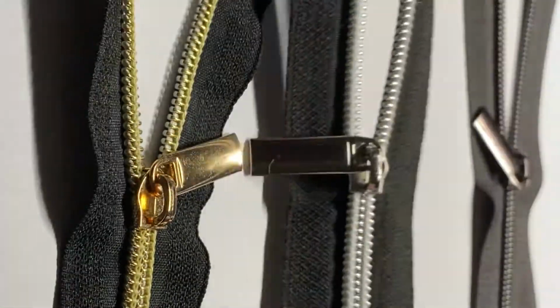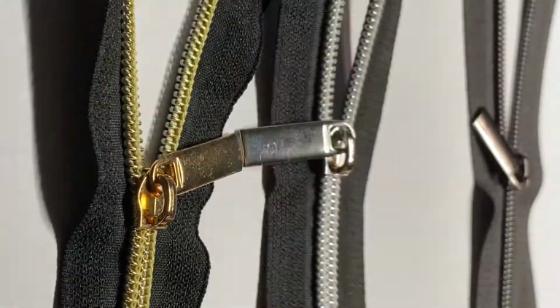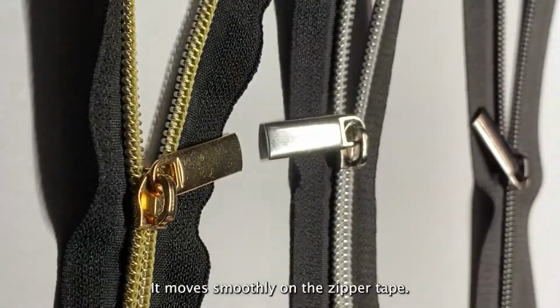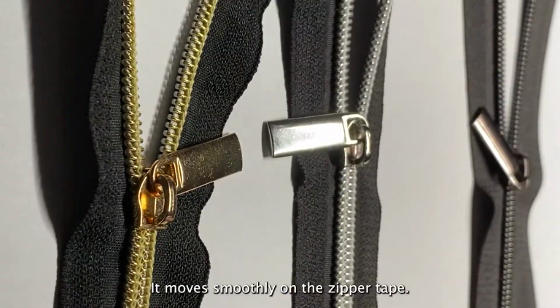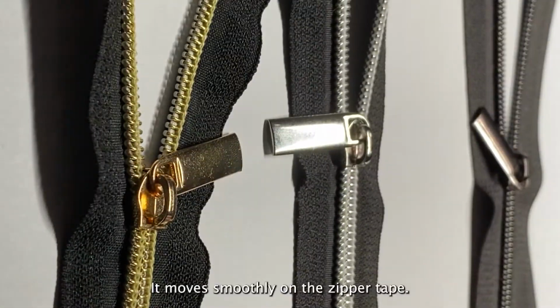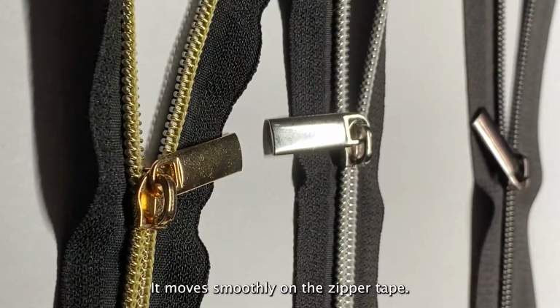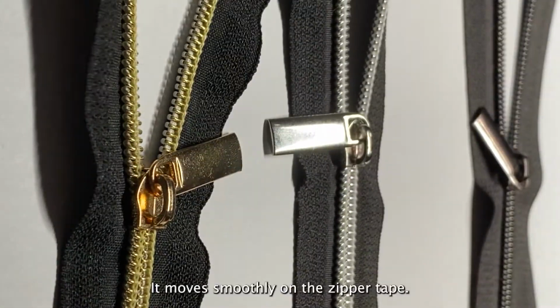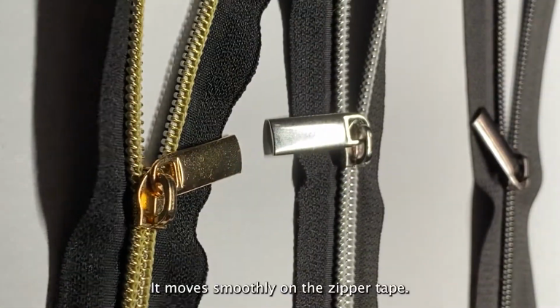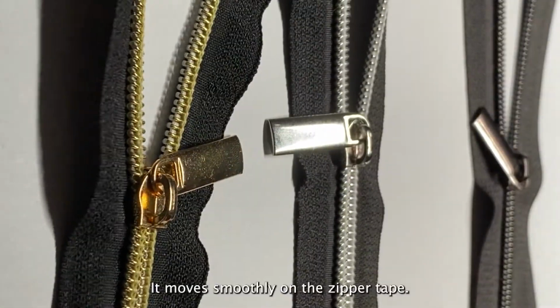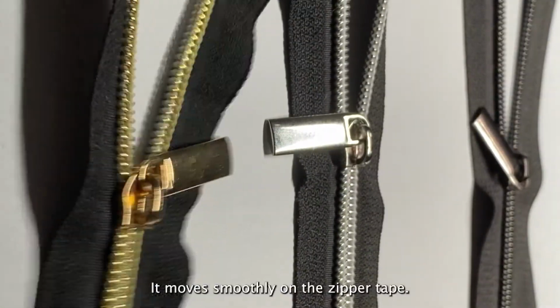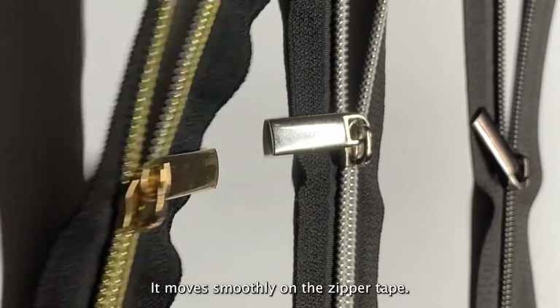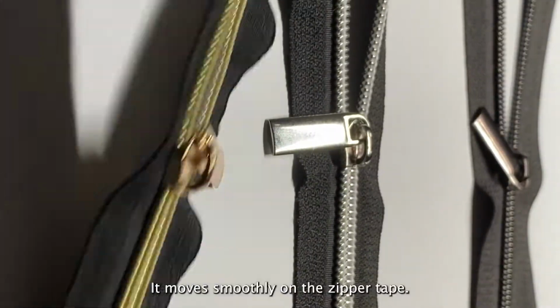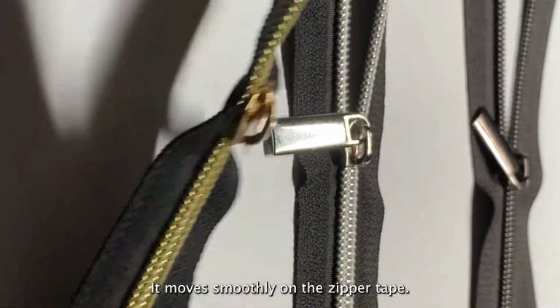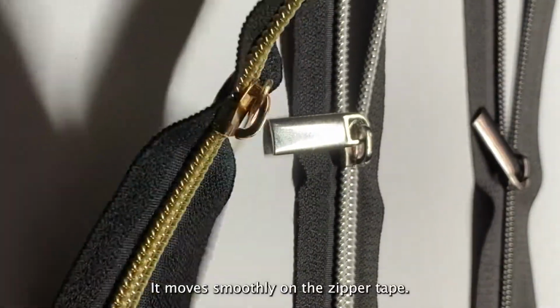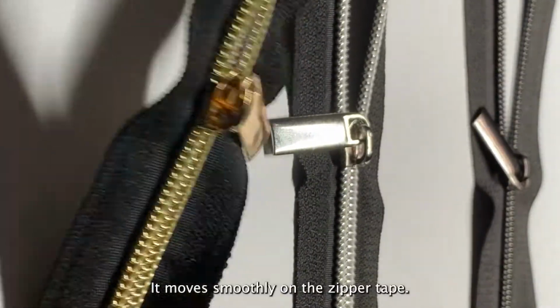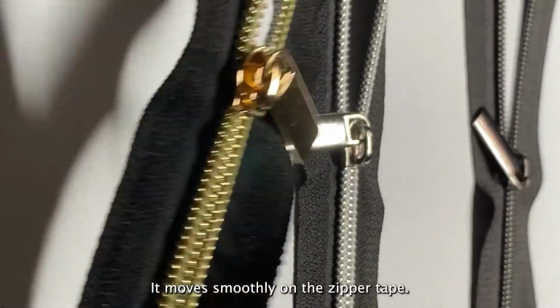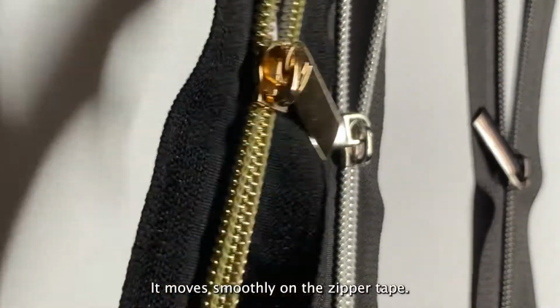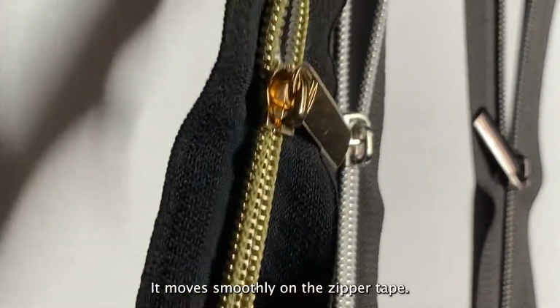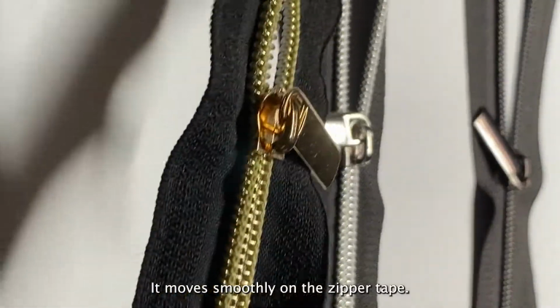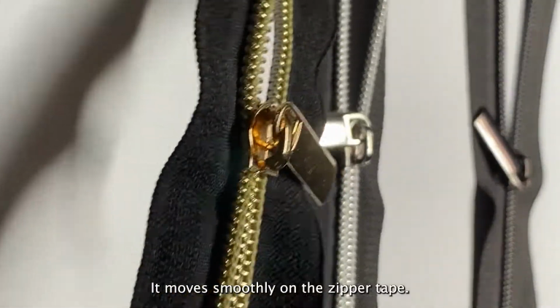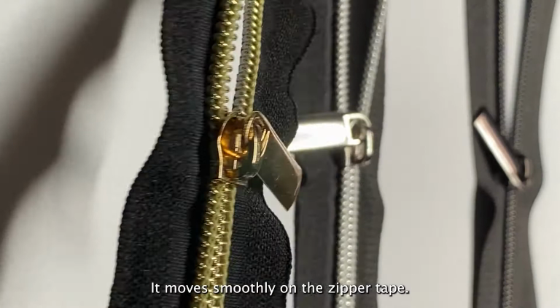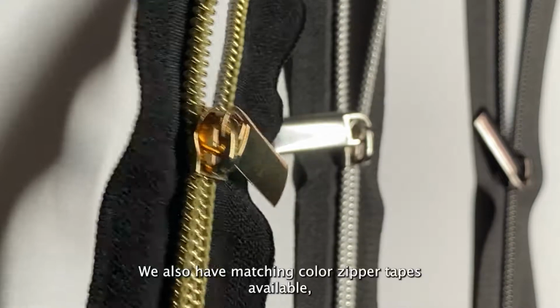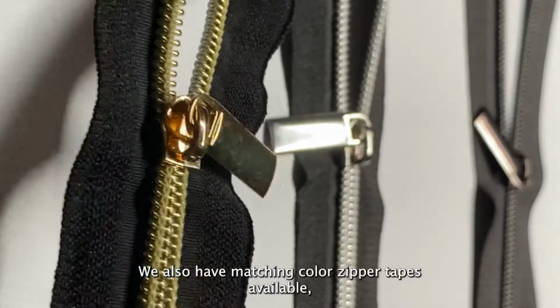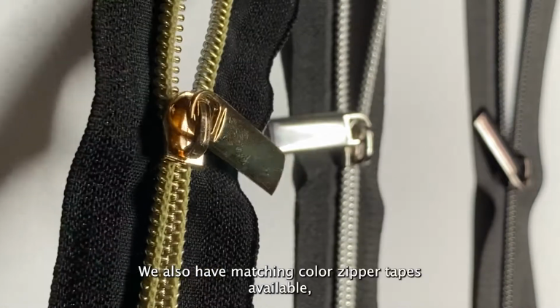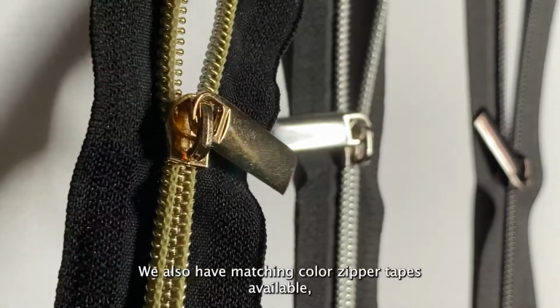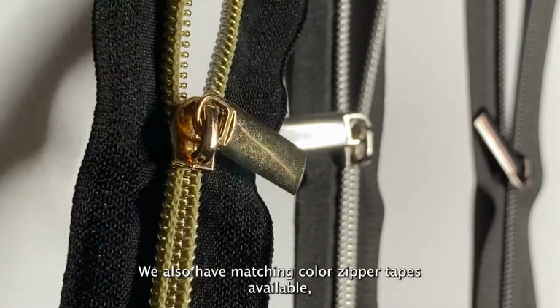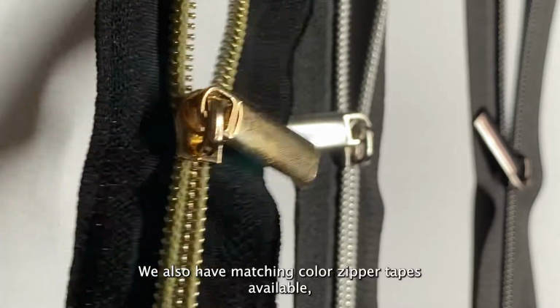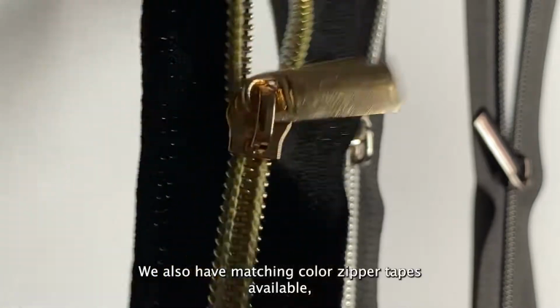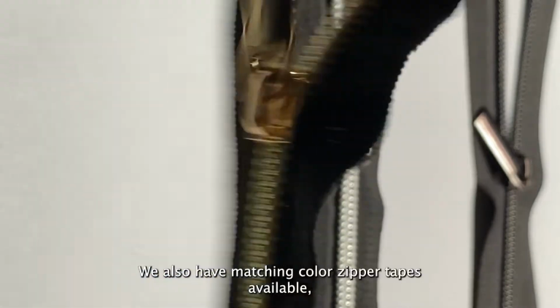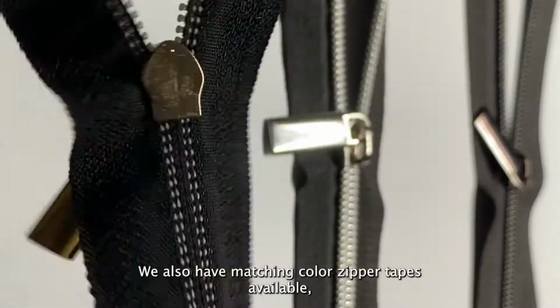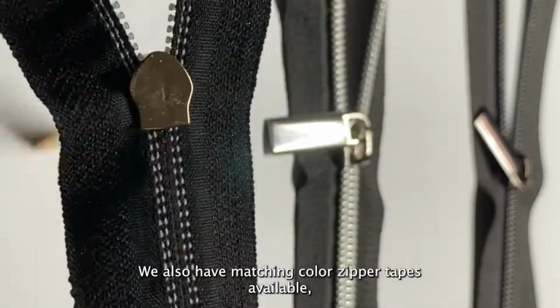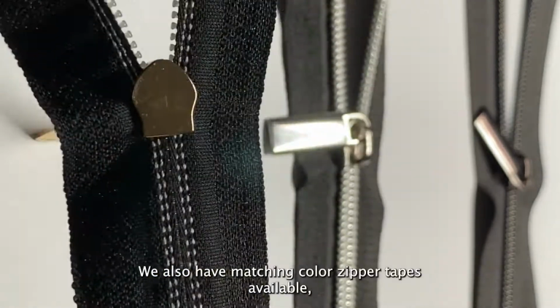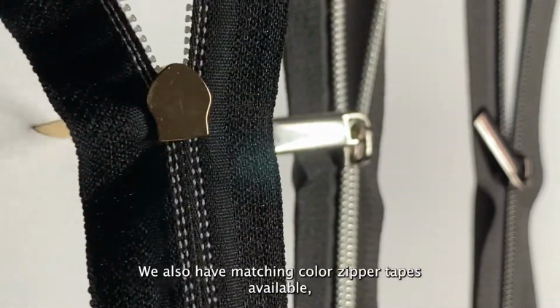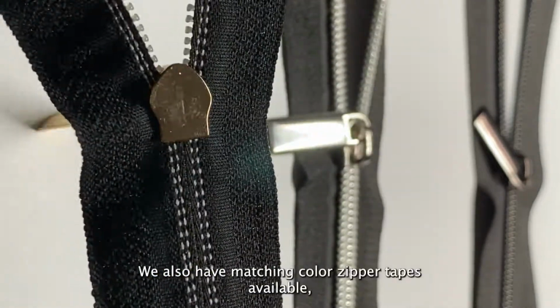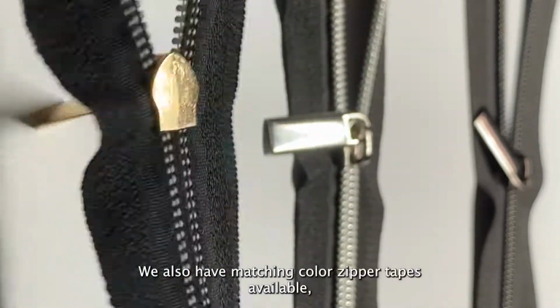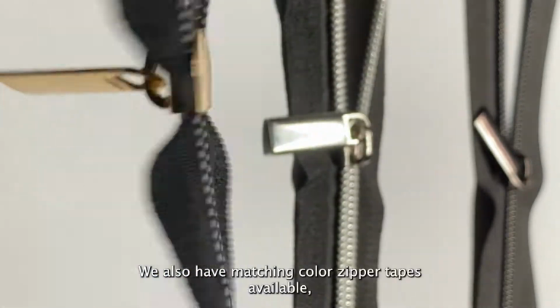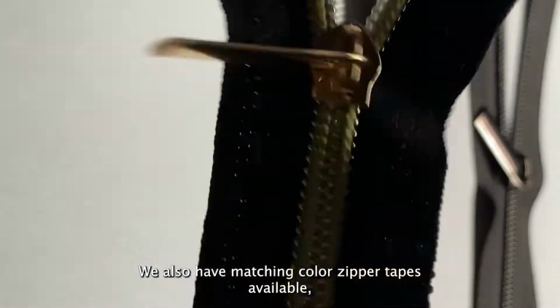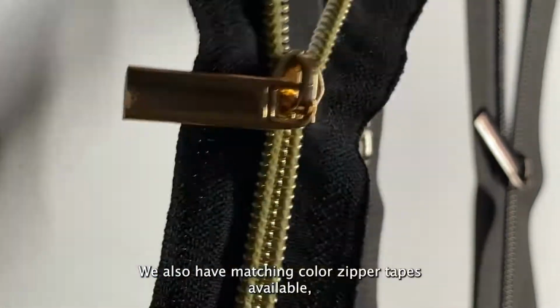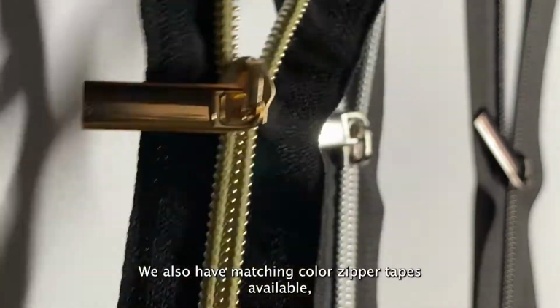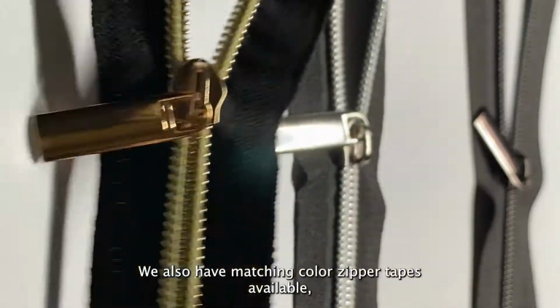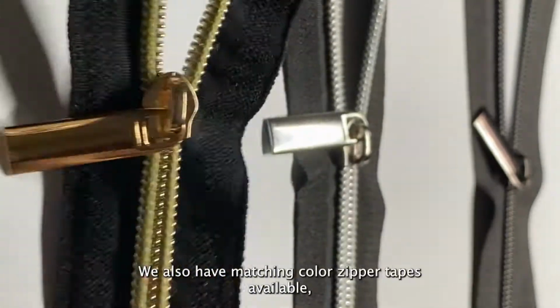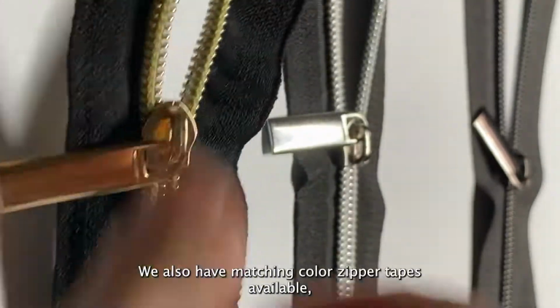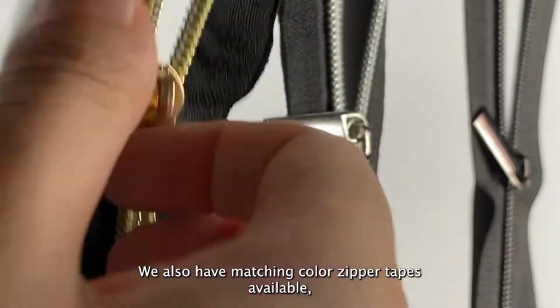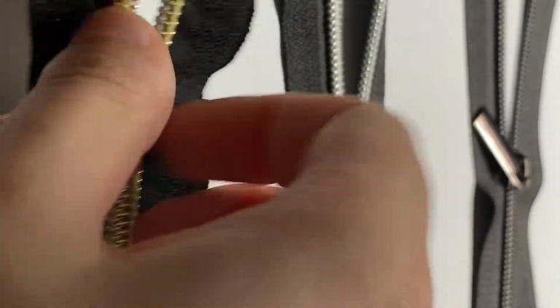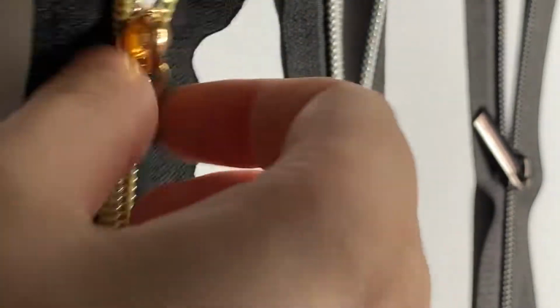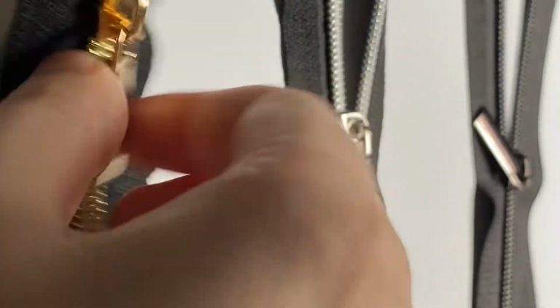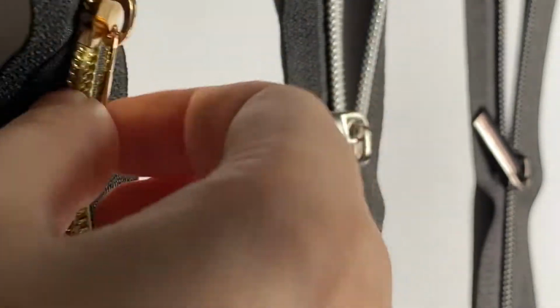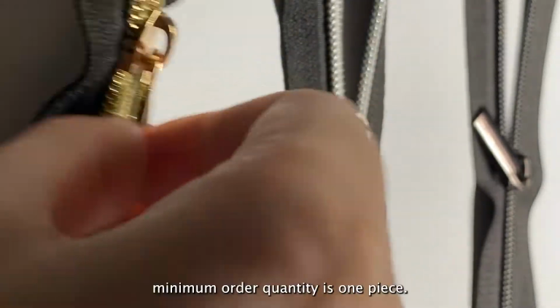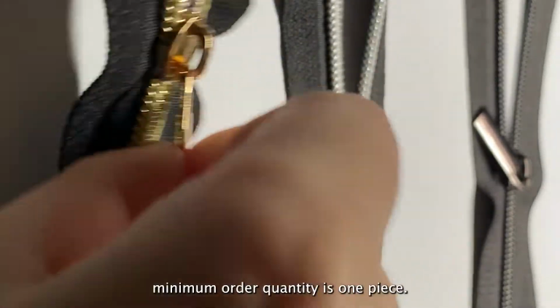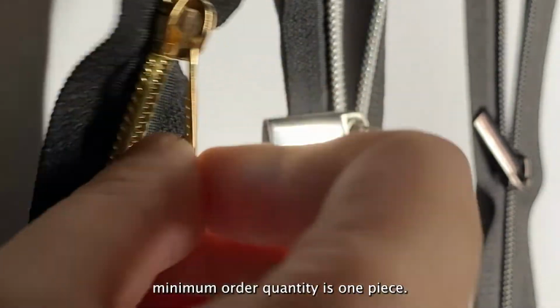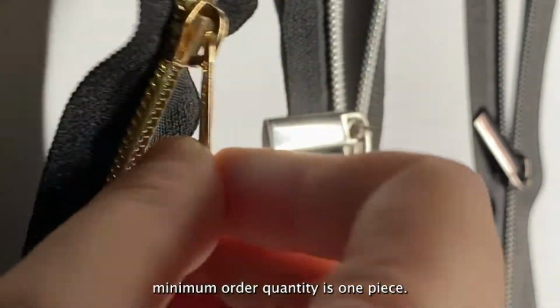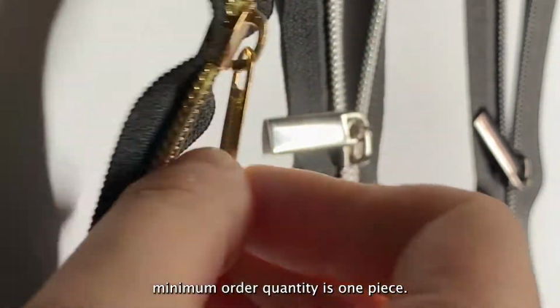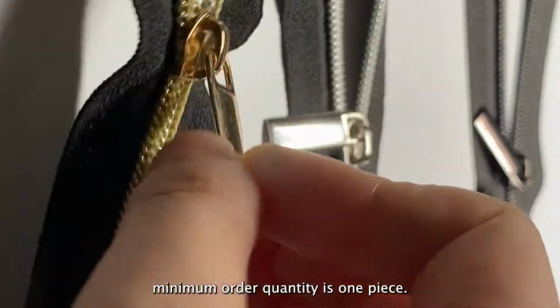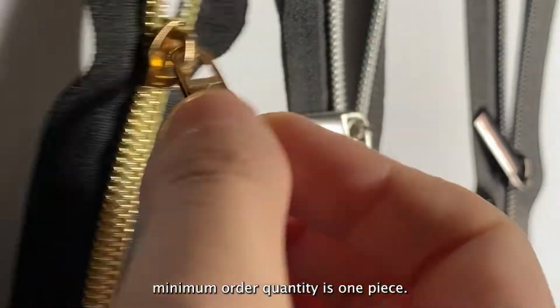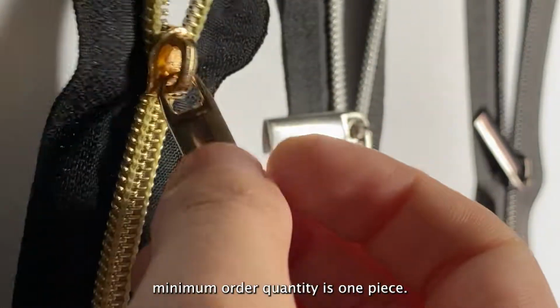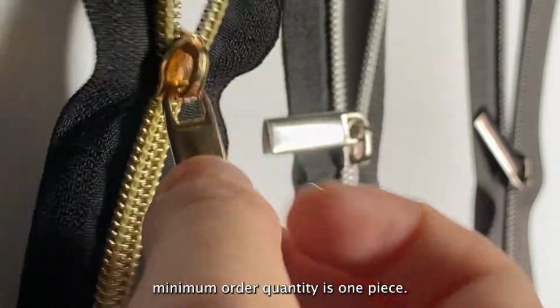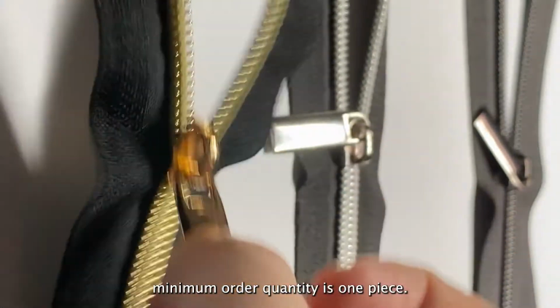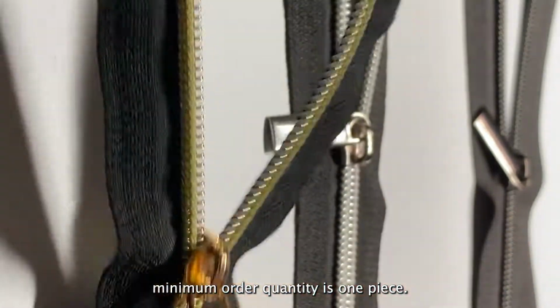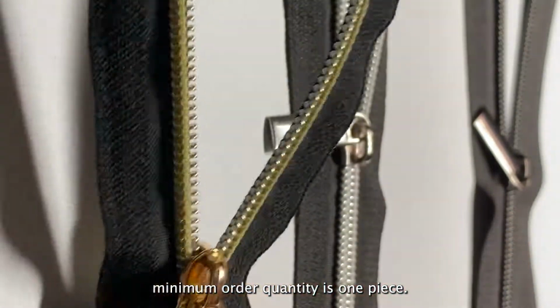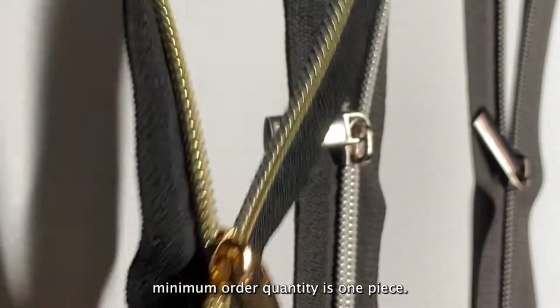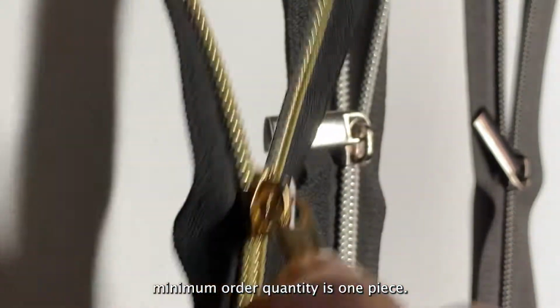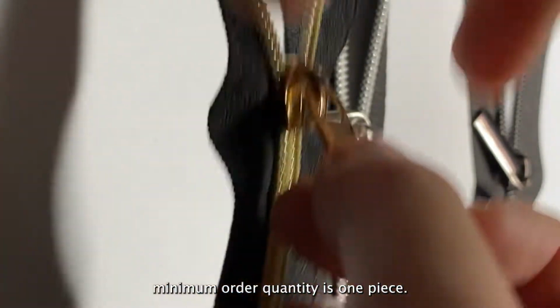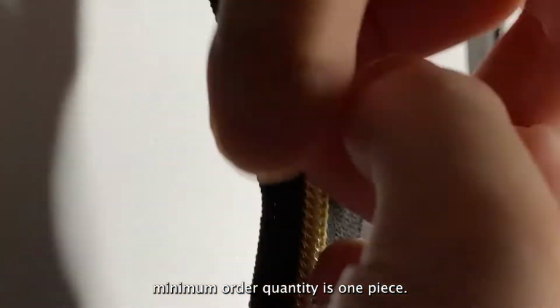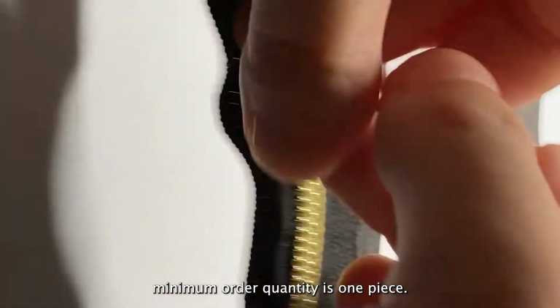It moves smoothly on the zipper tape. We also have matching color zipper tapes available. Minimum order quantity is one piece.